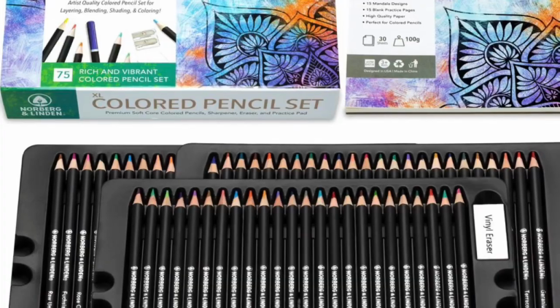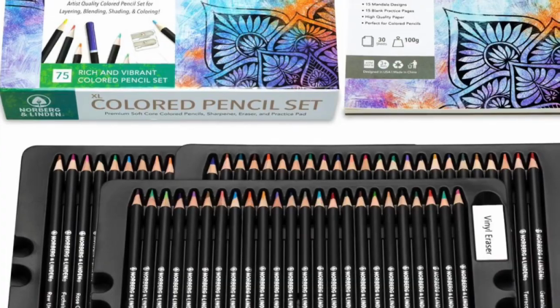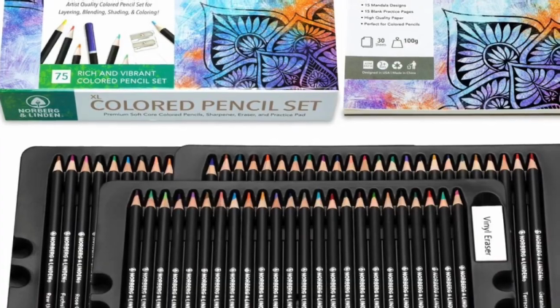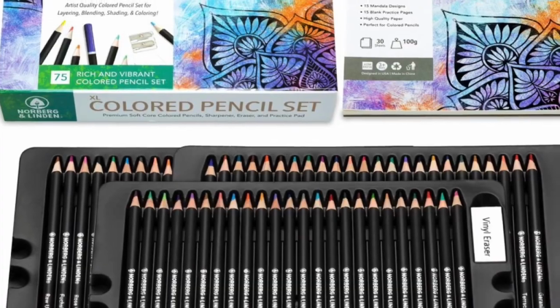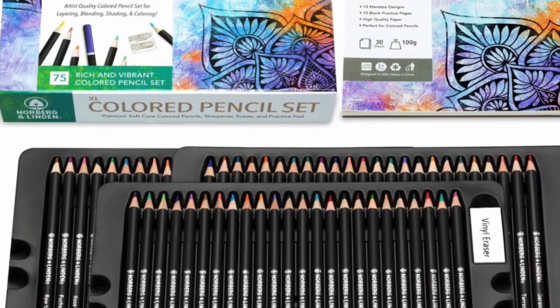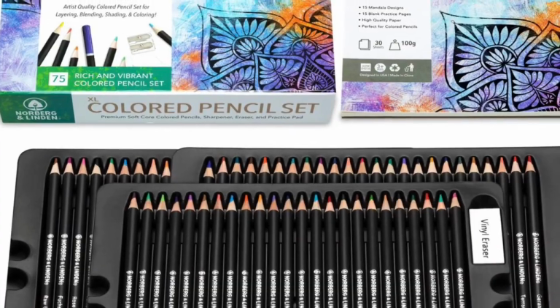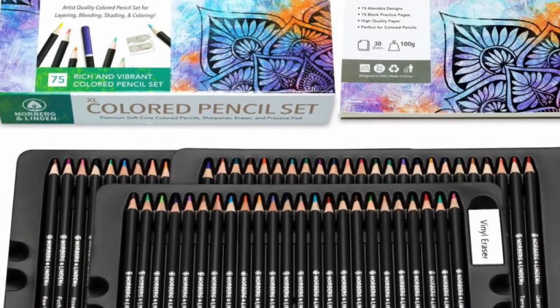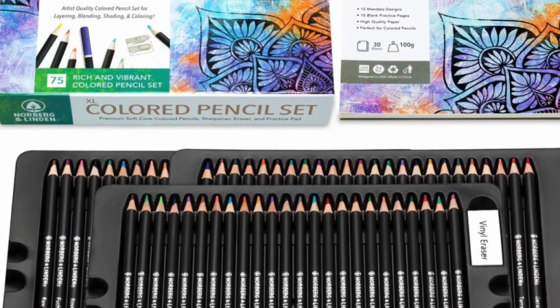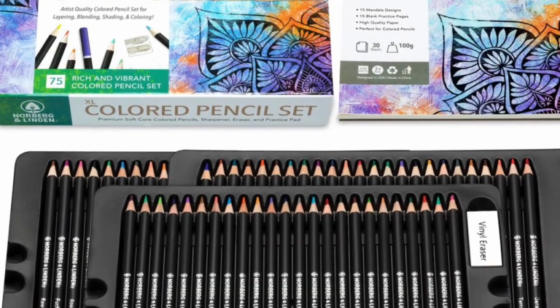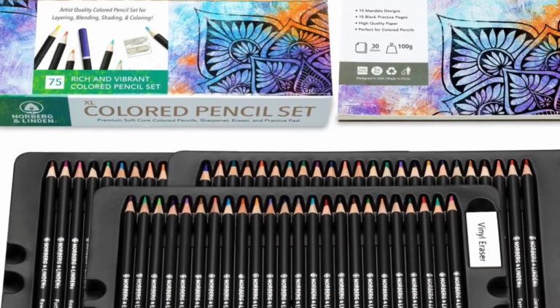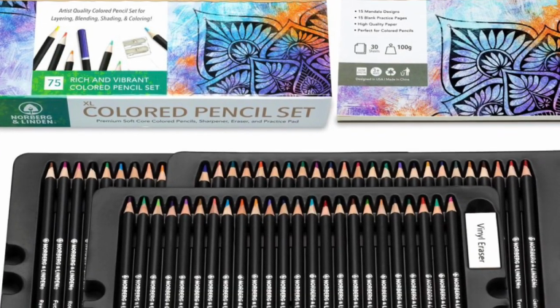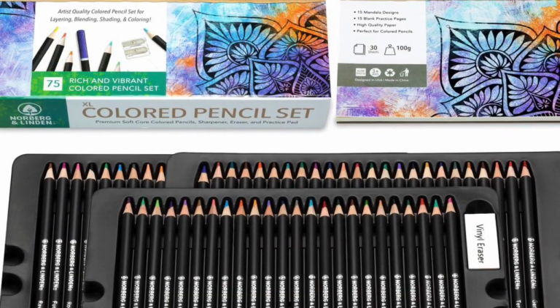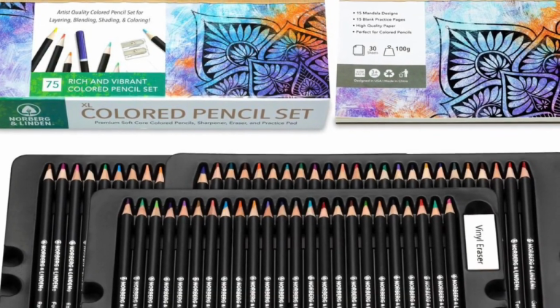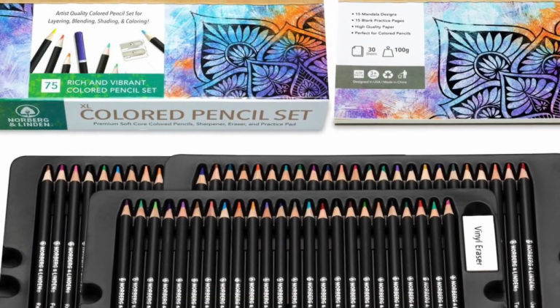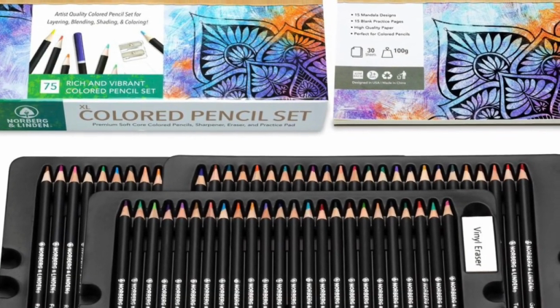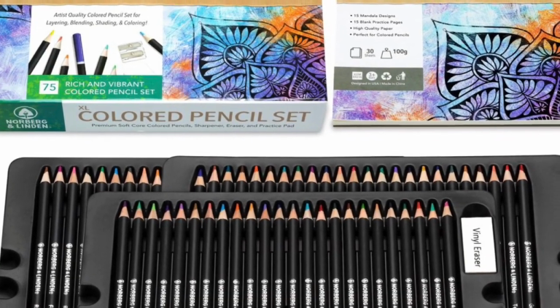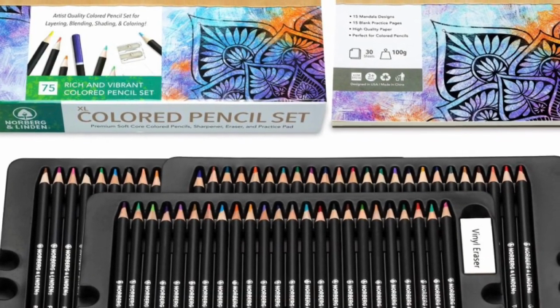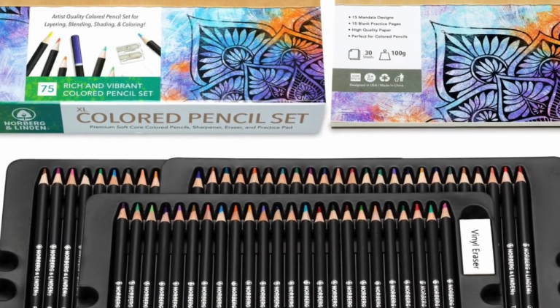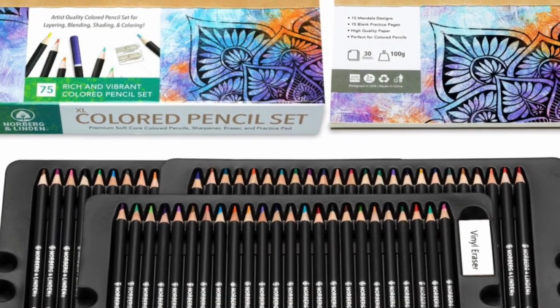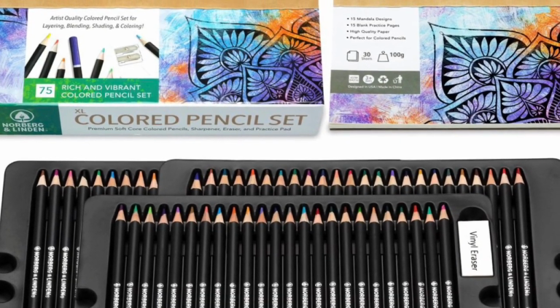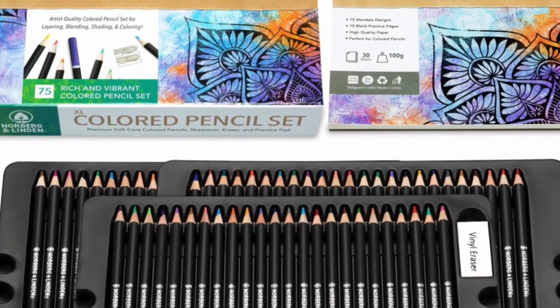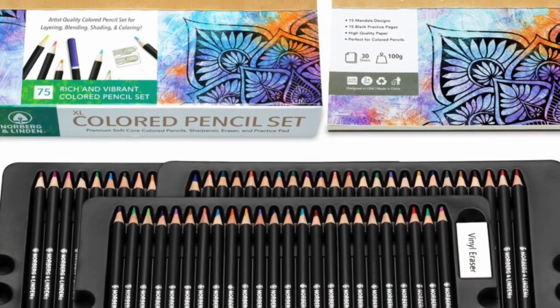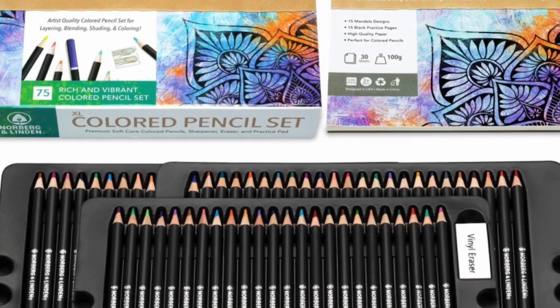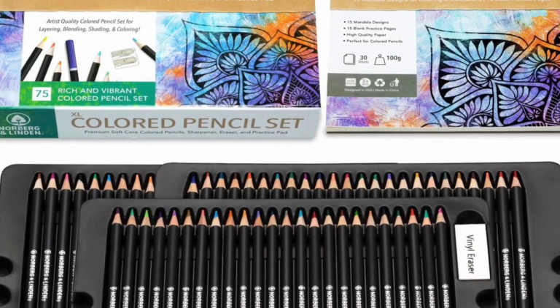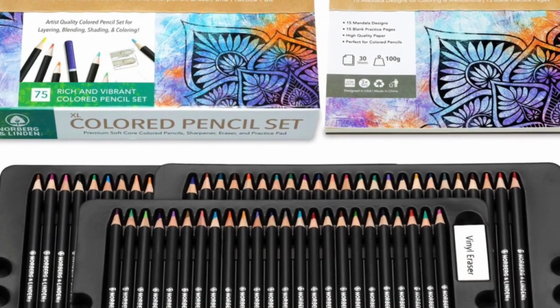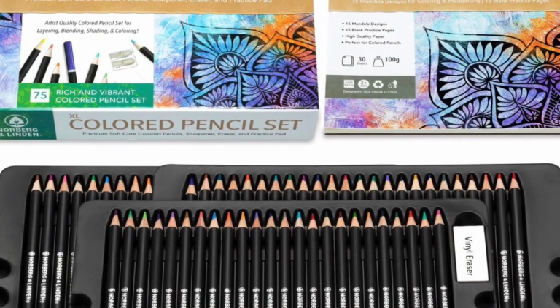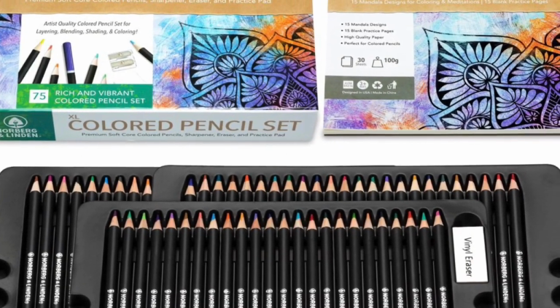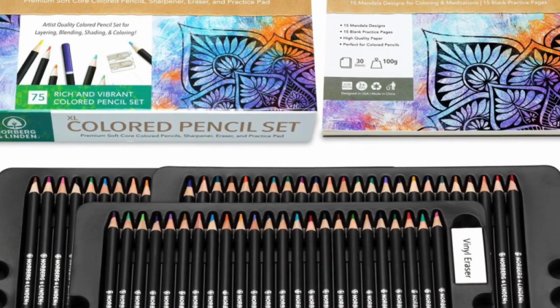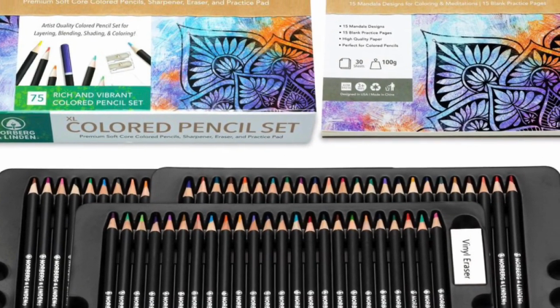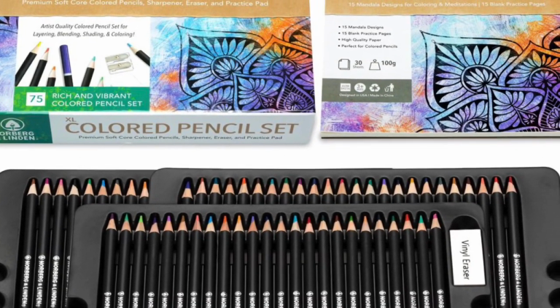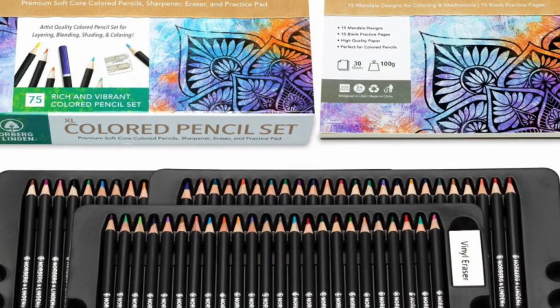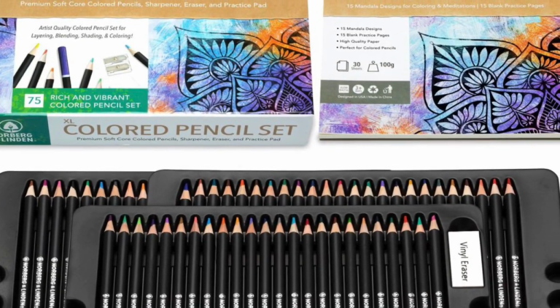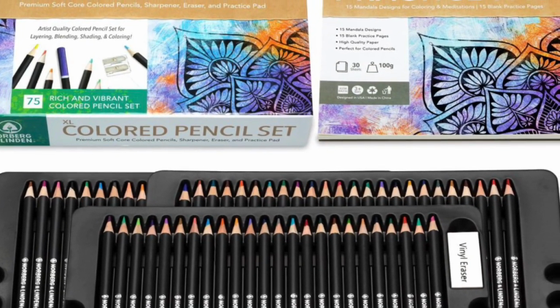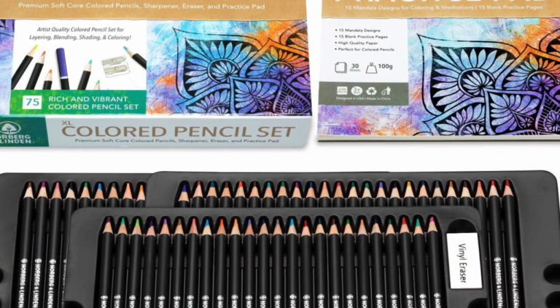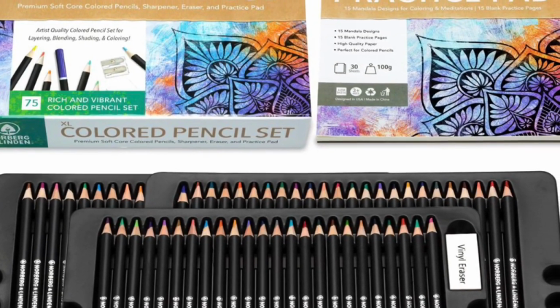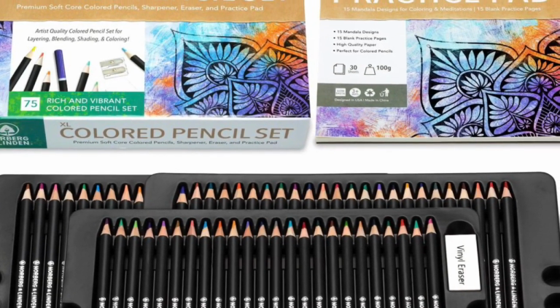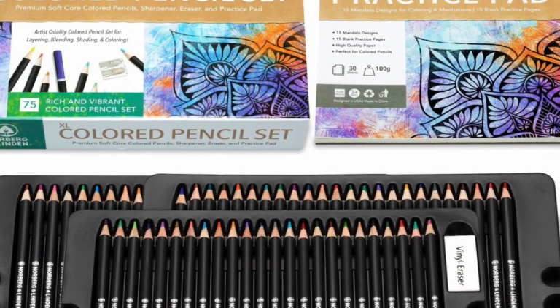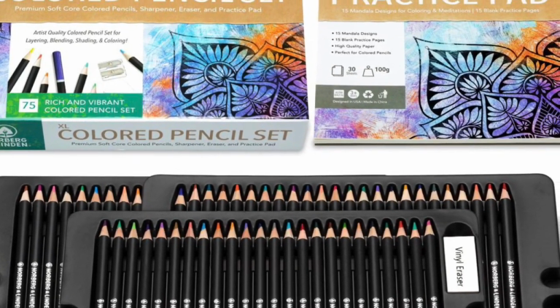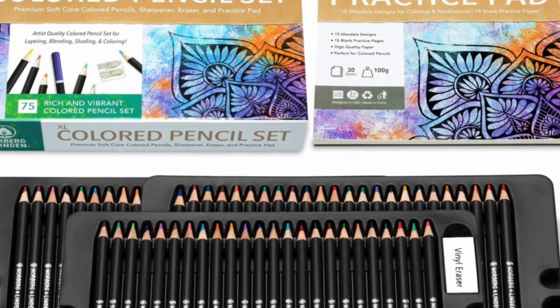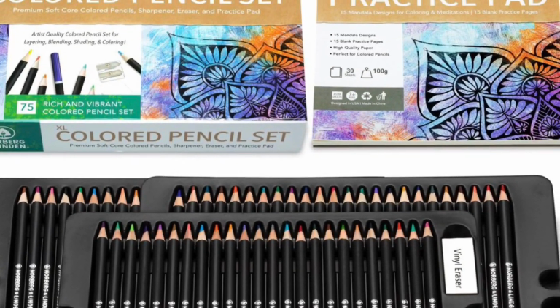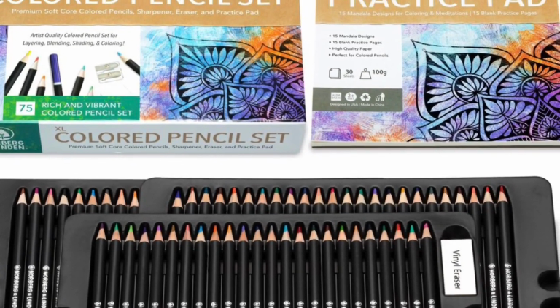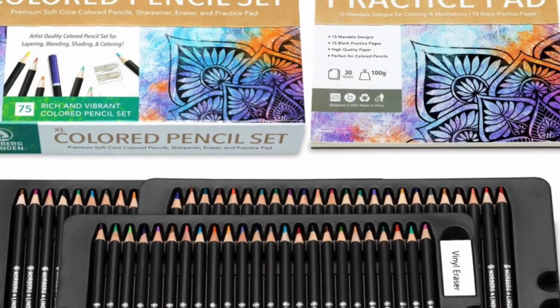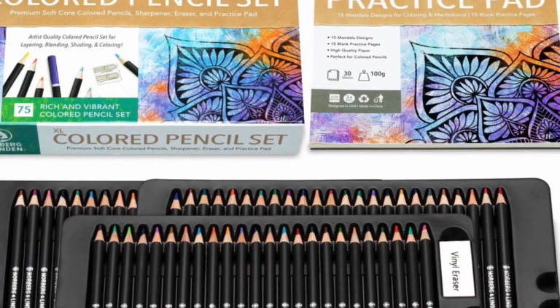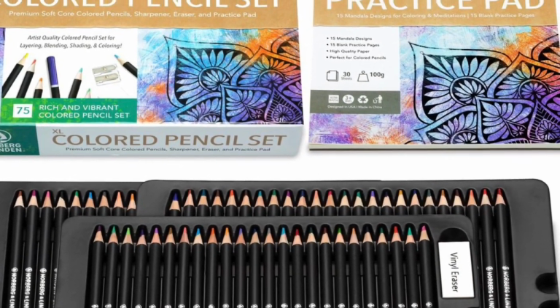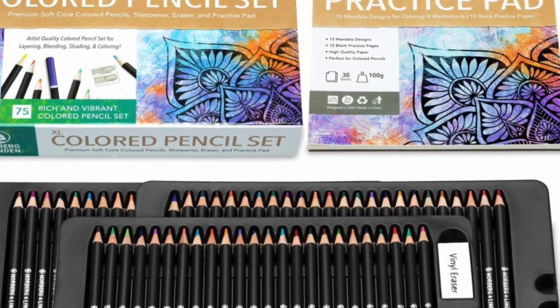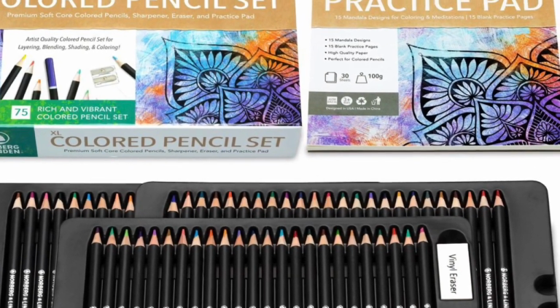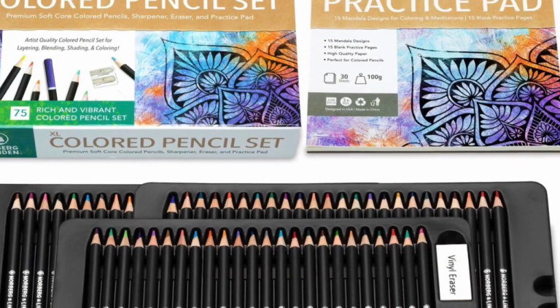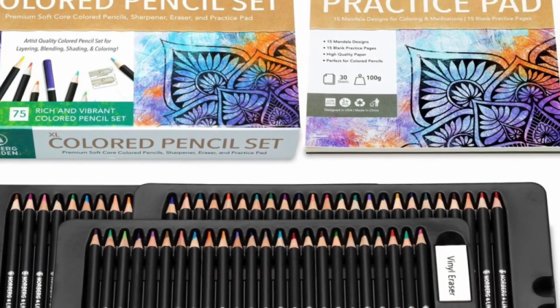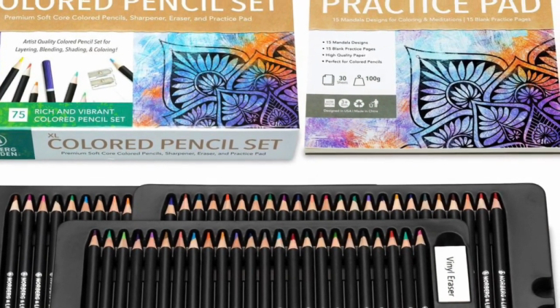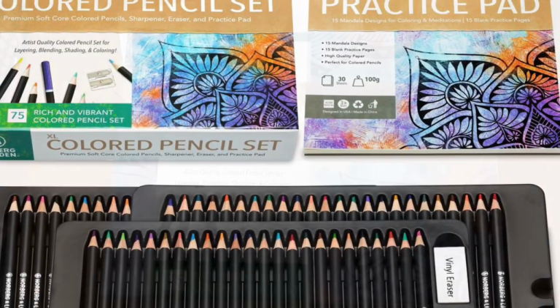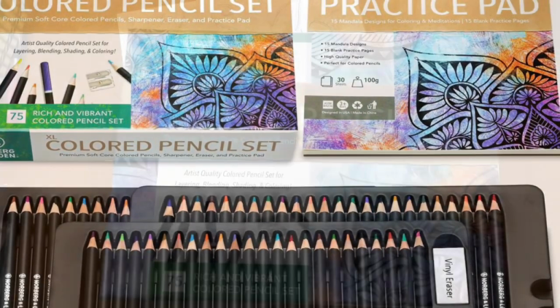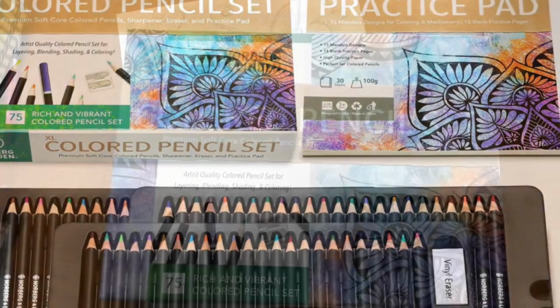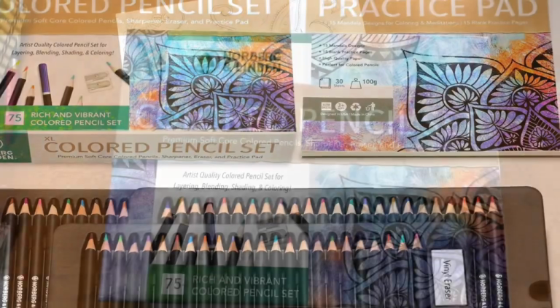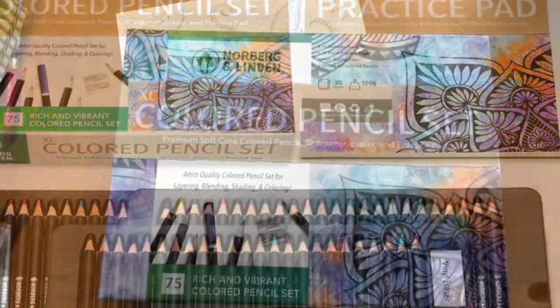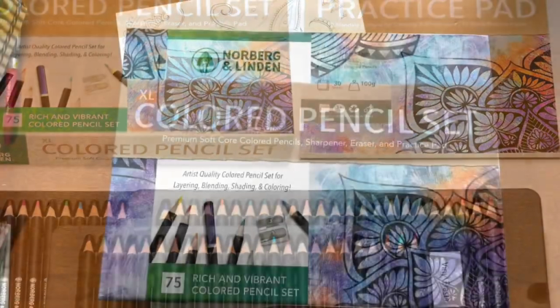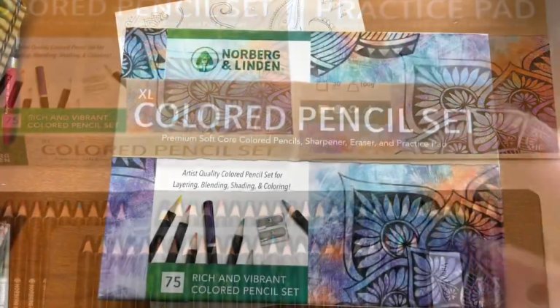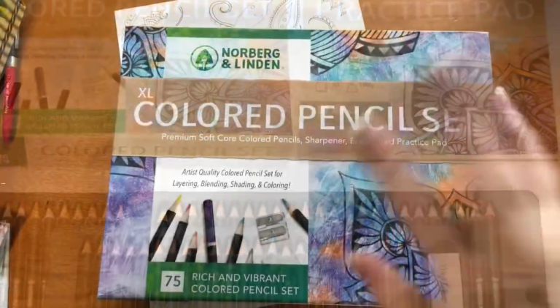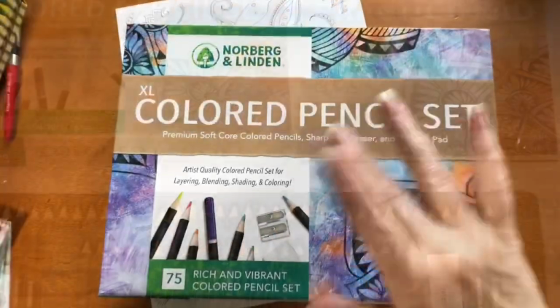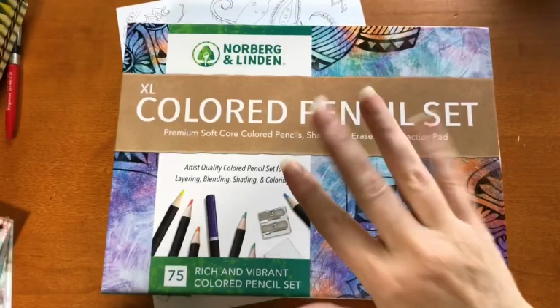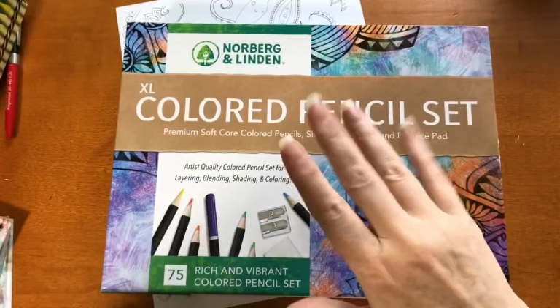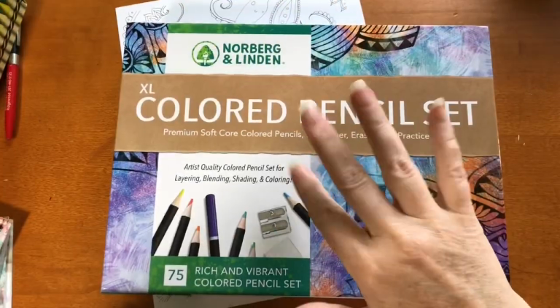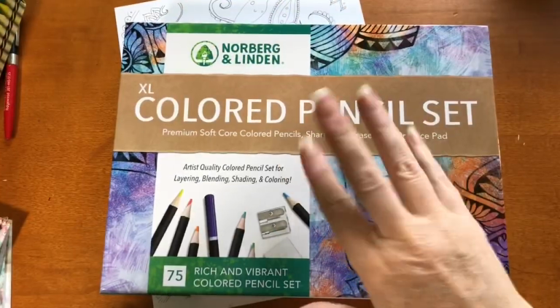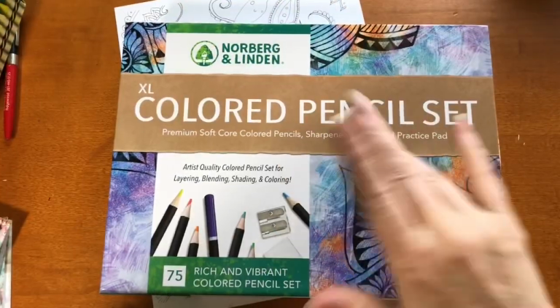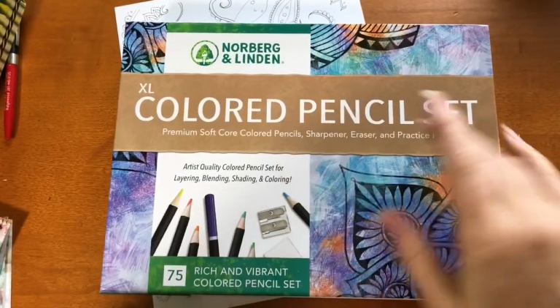Stay tuned. This video contains a Norberg and Linden giveaway. Hi, it's Dia.